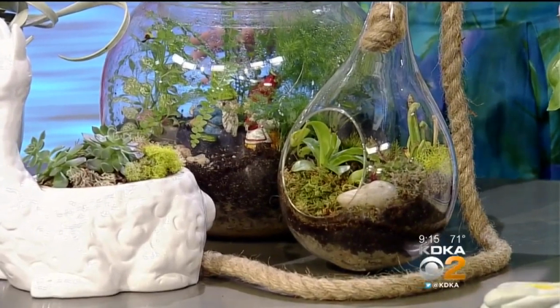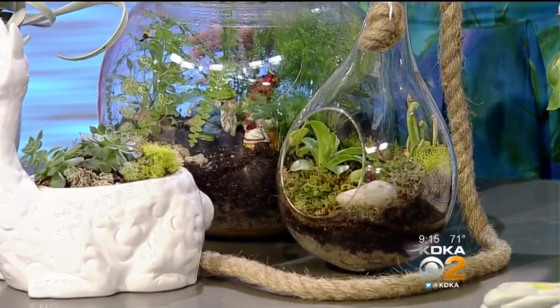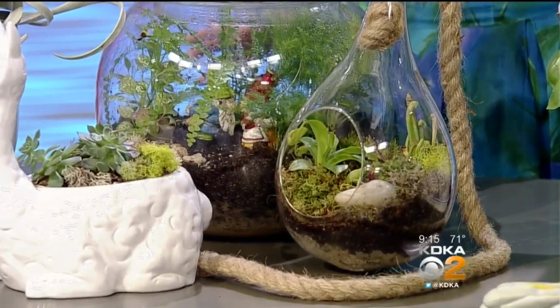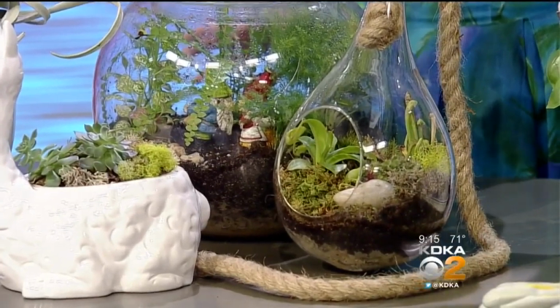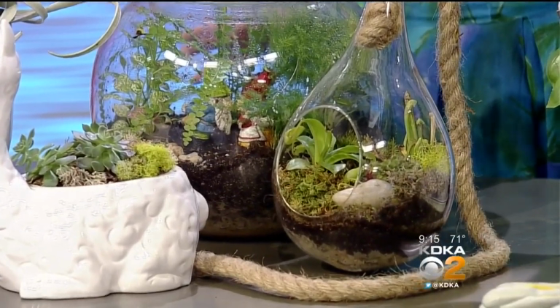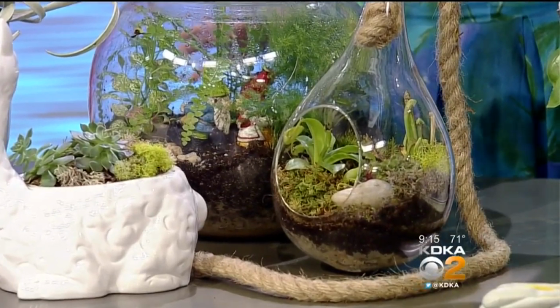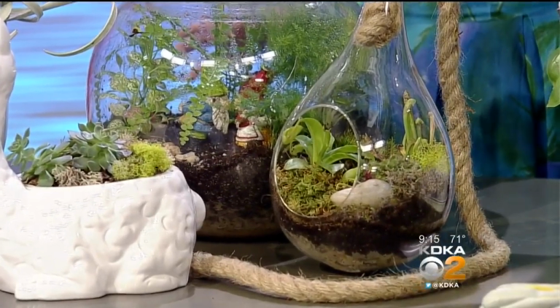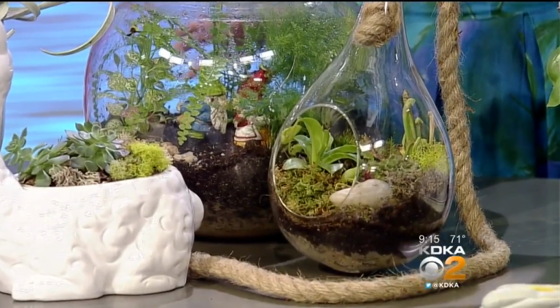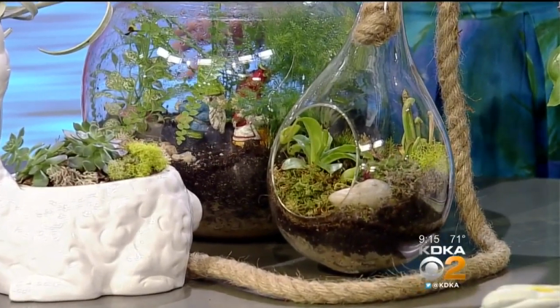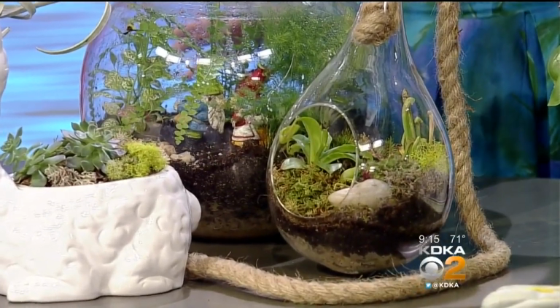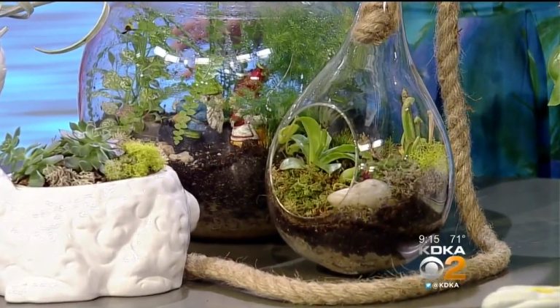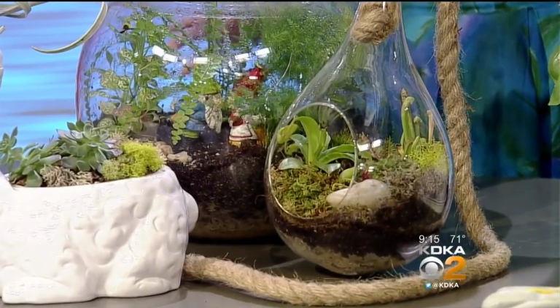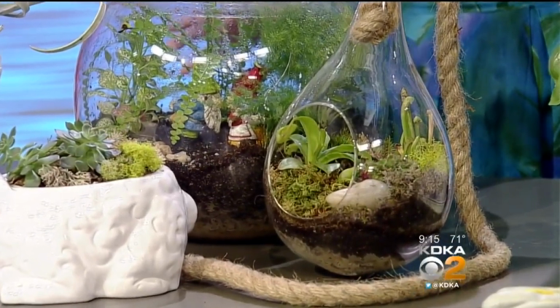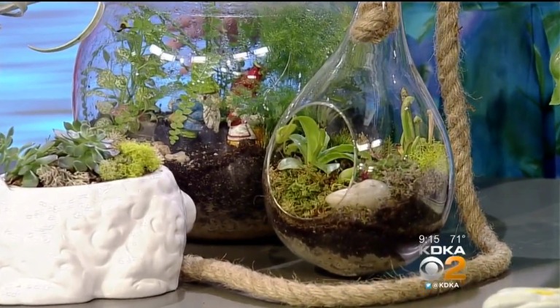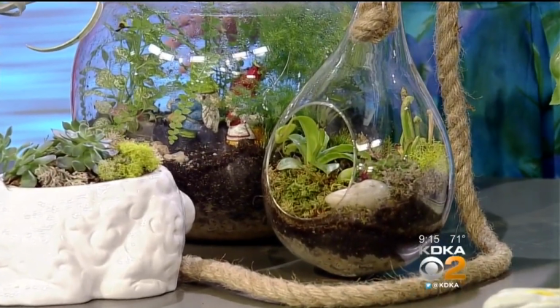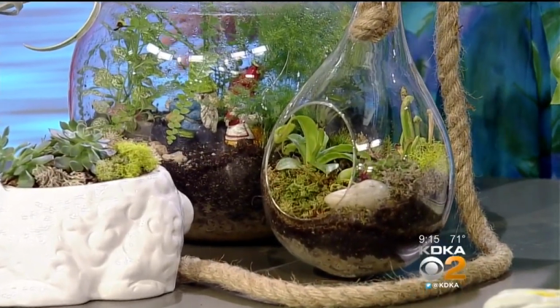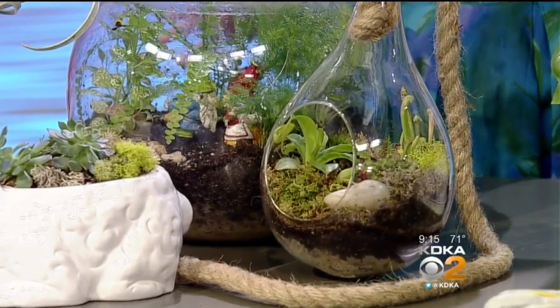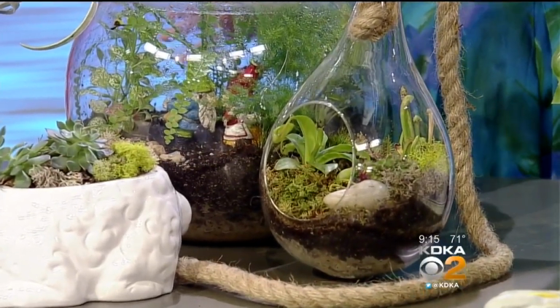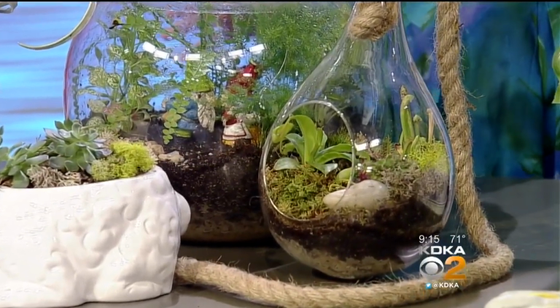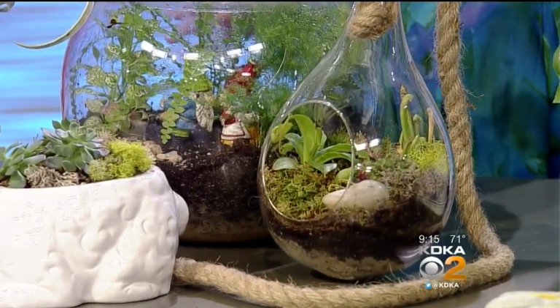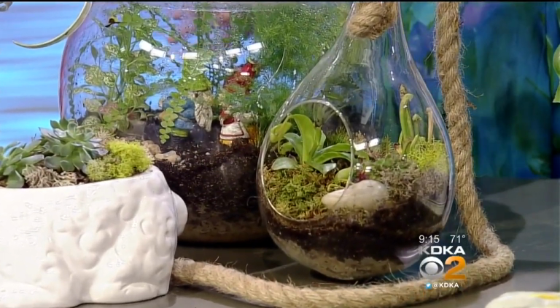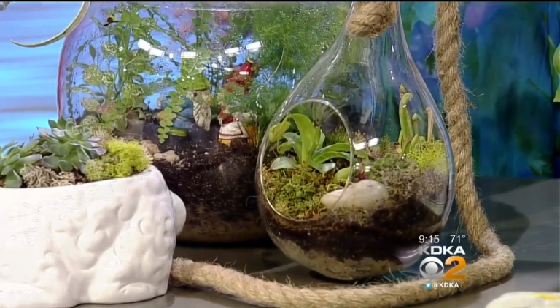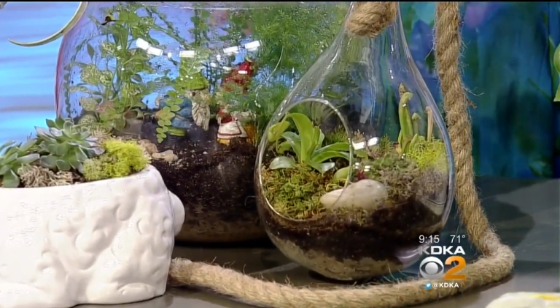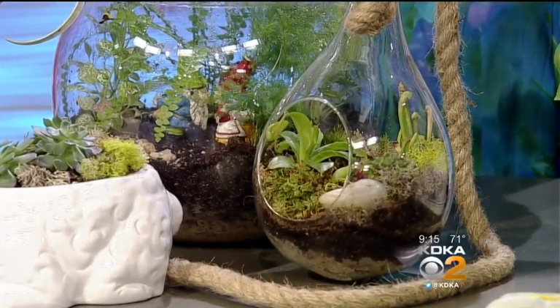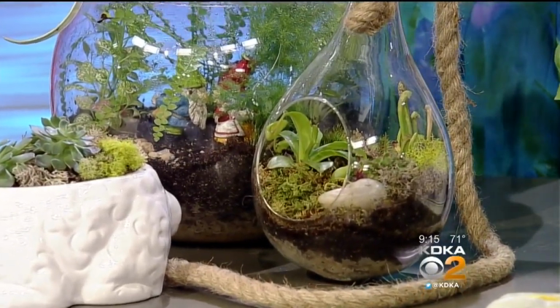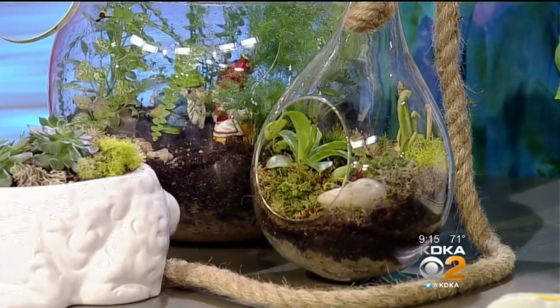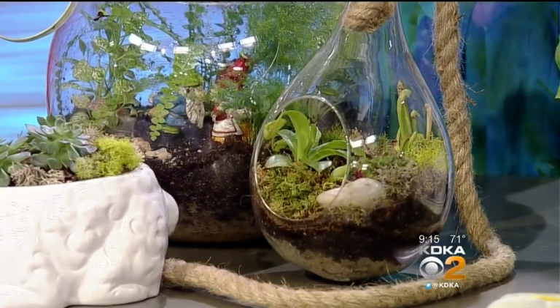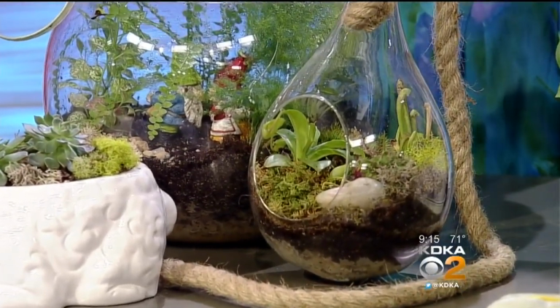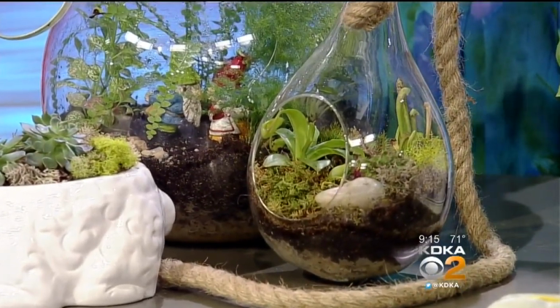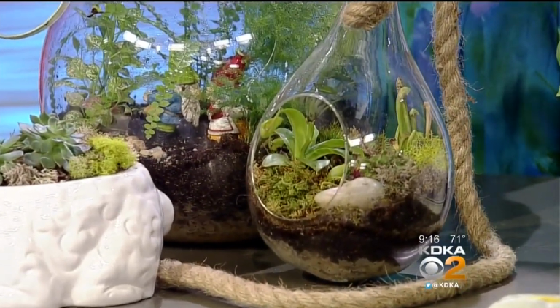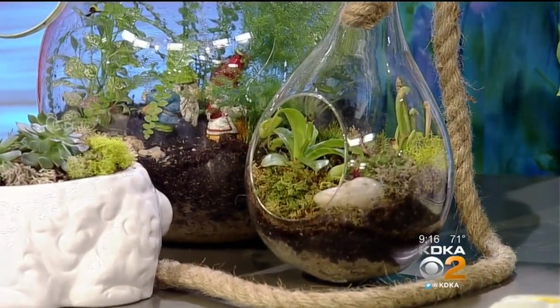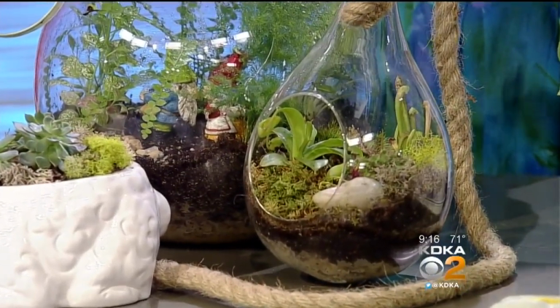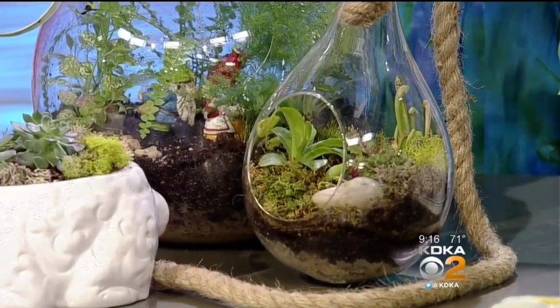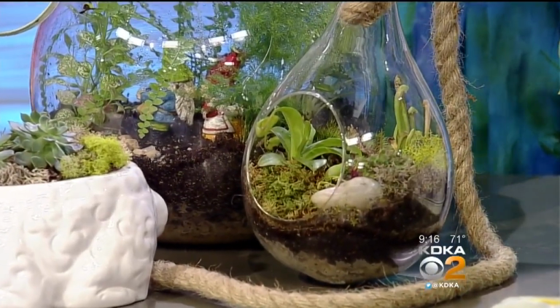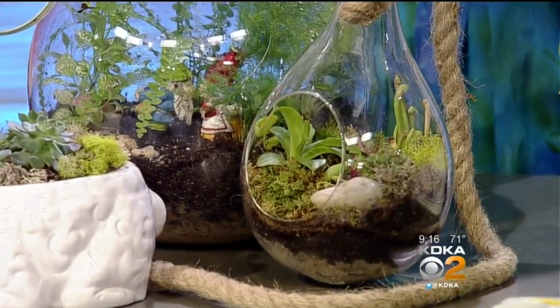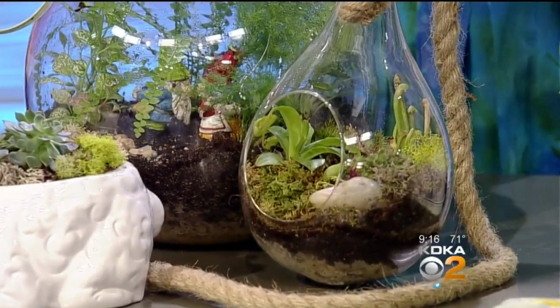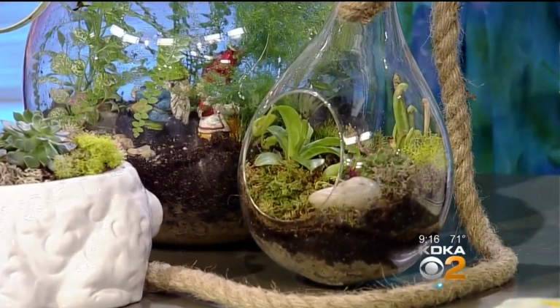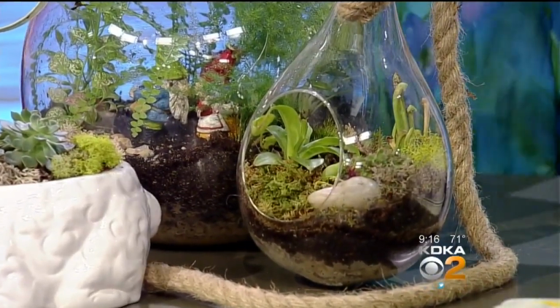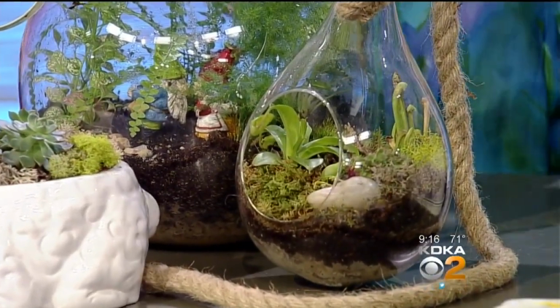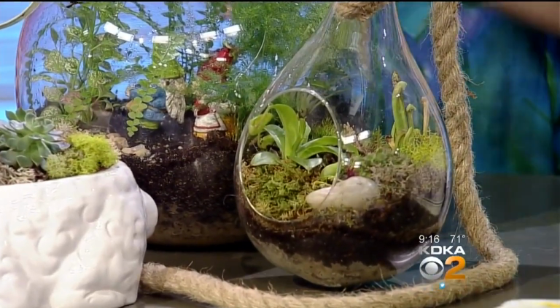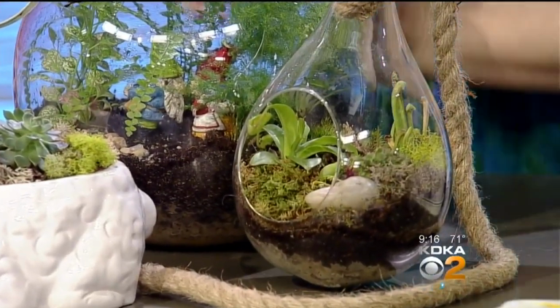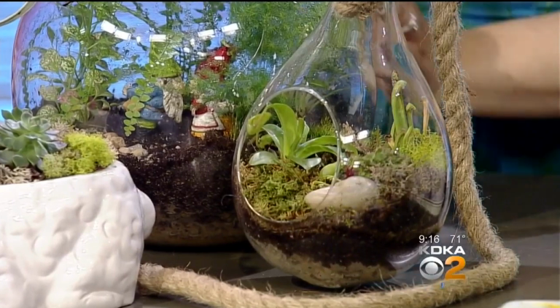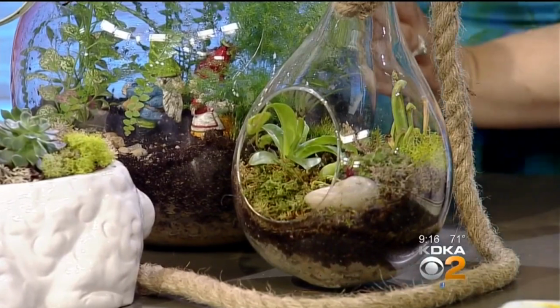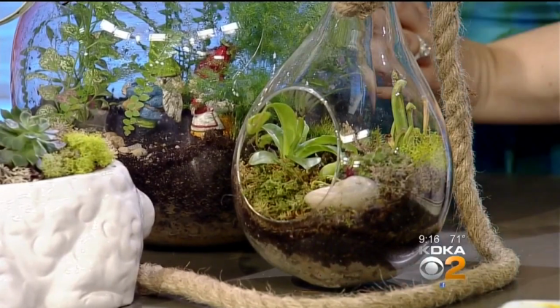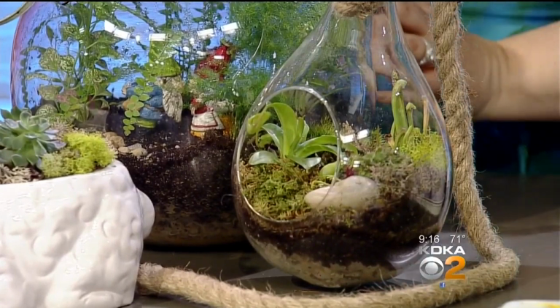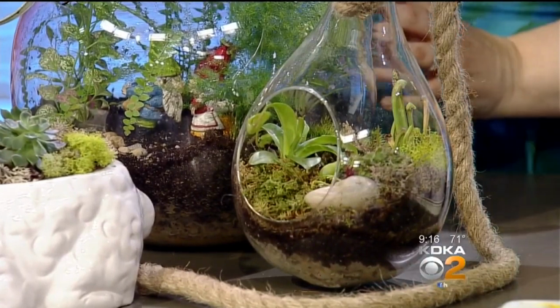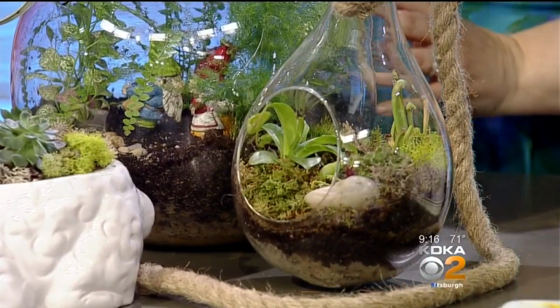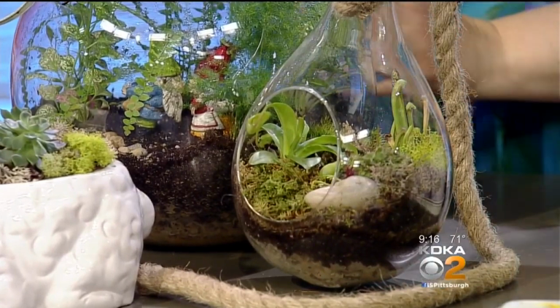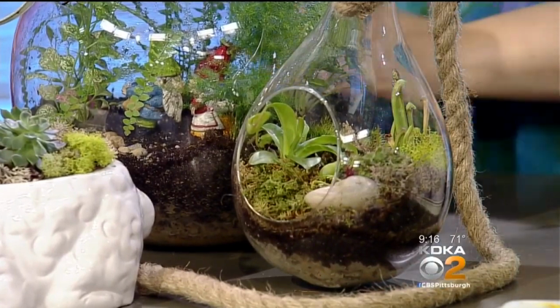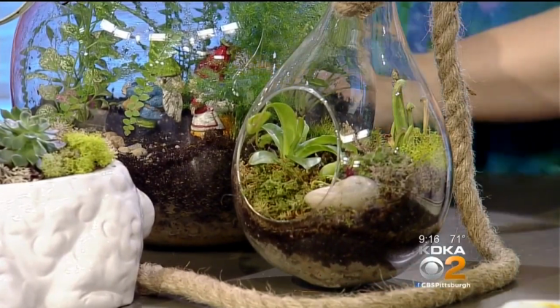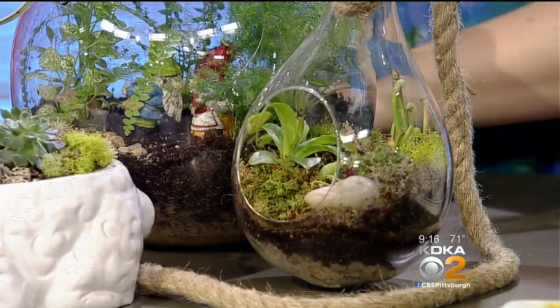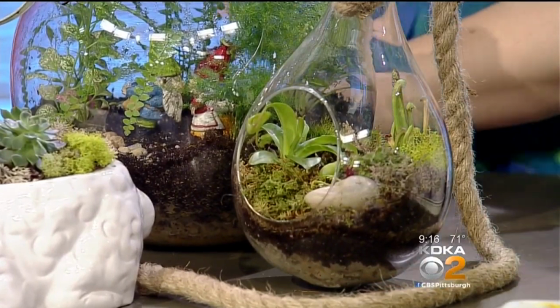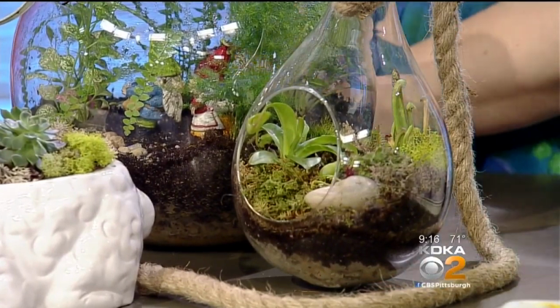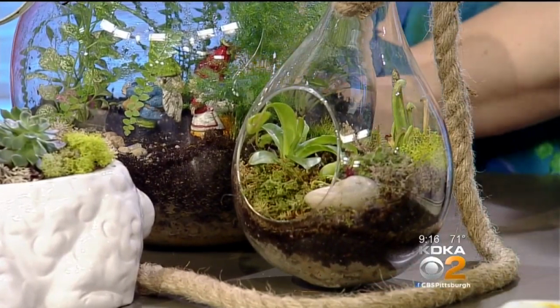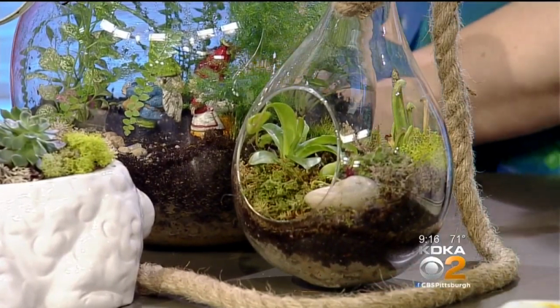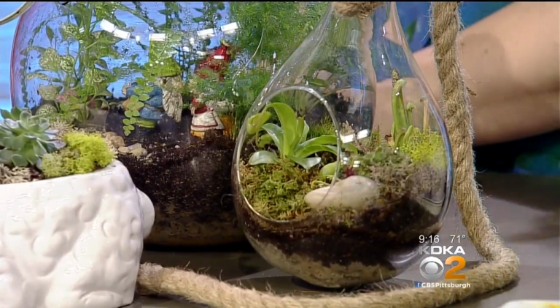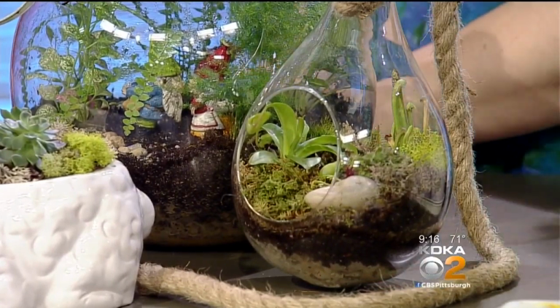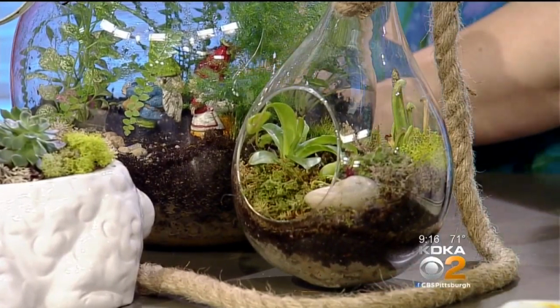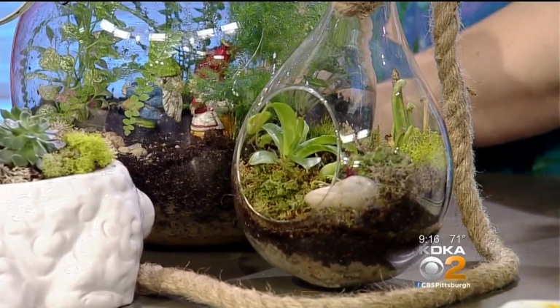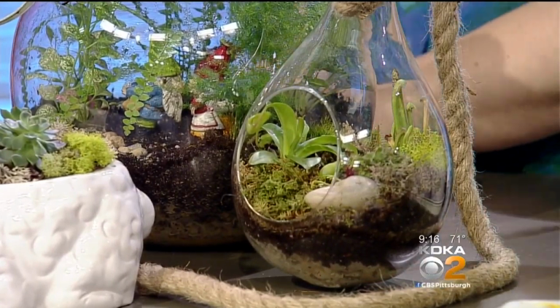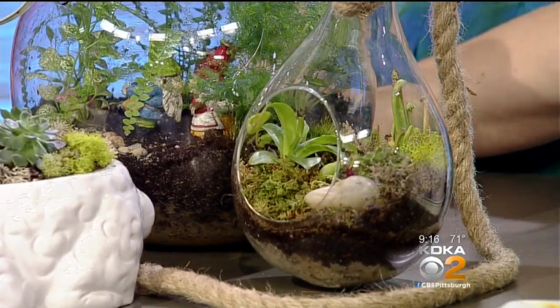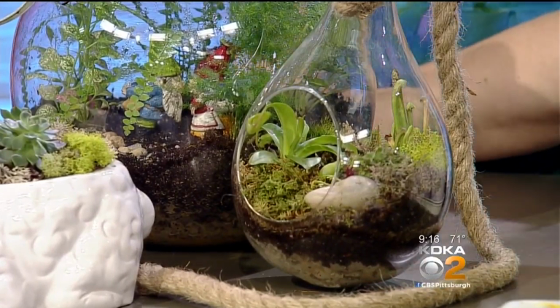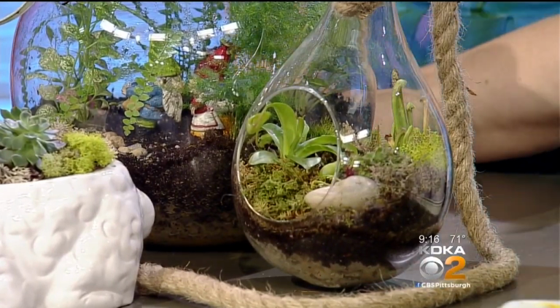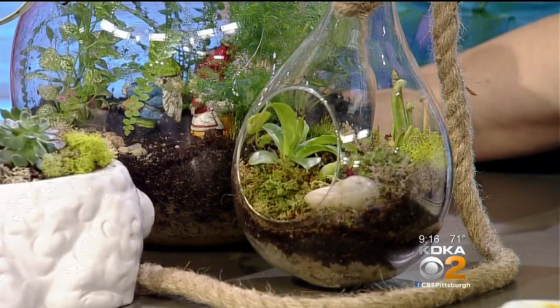You can hang it, it looks beautiful, and it can kill some bugs. And then there's the little llama pot, which I love.